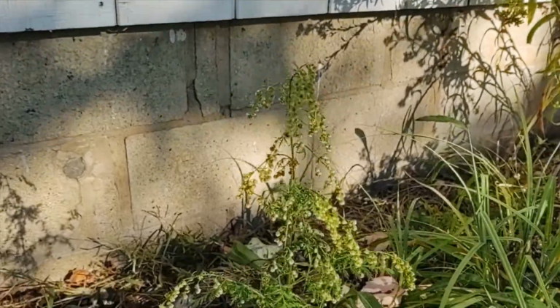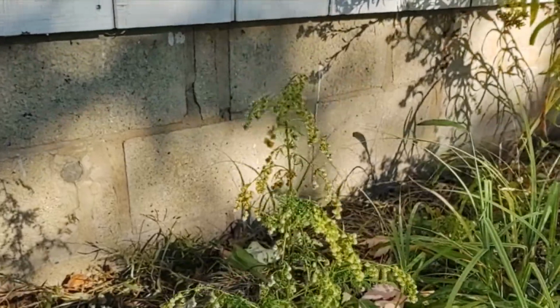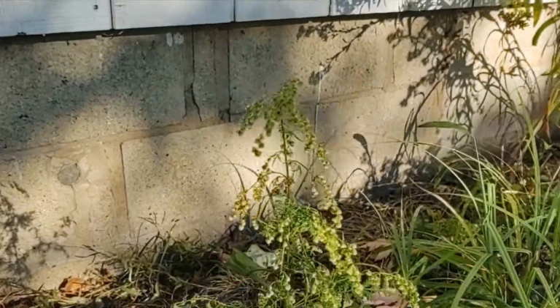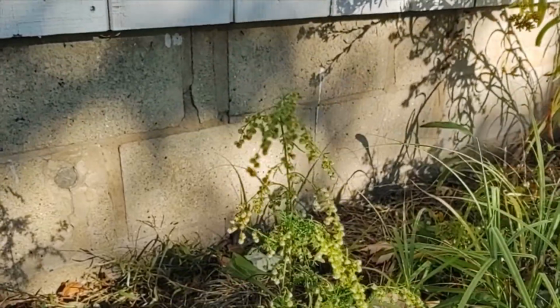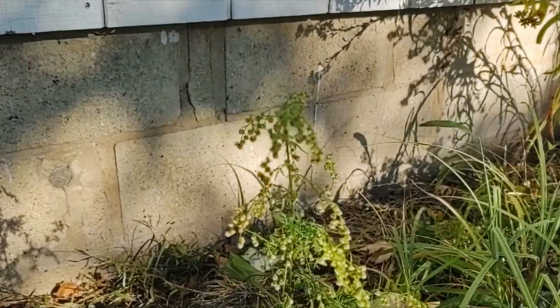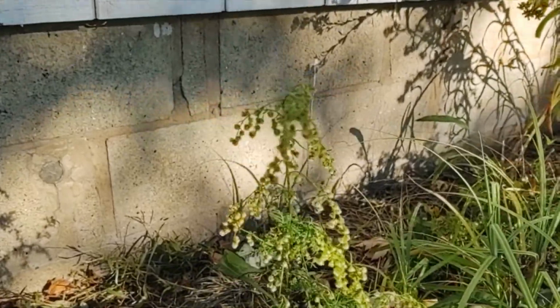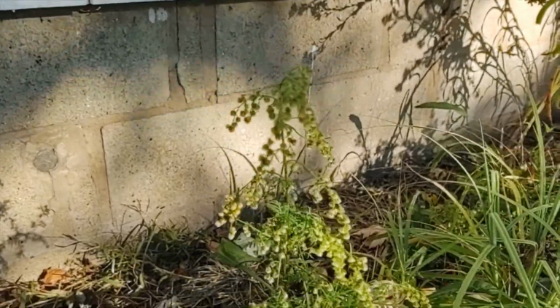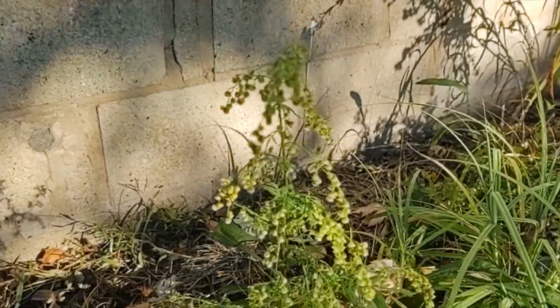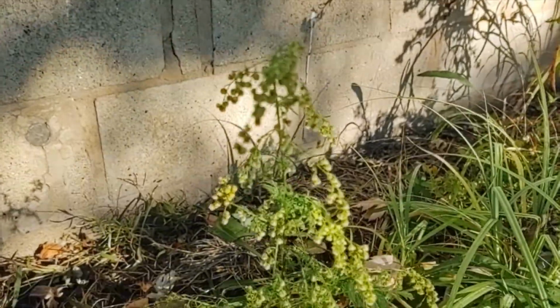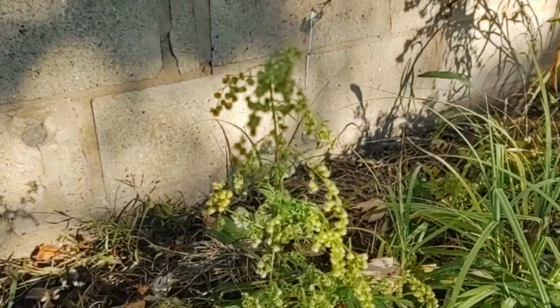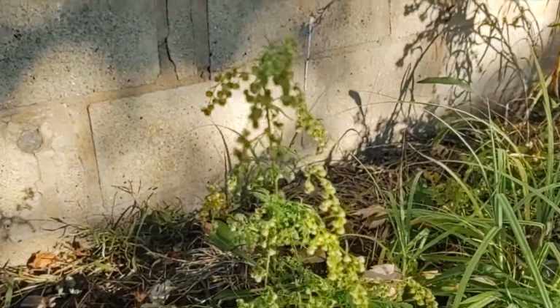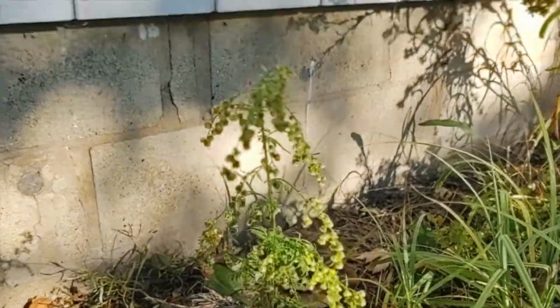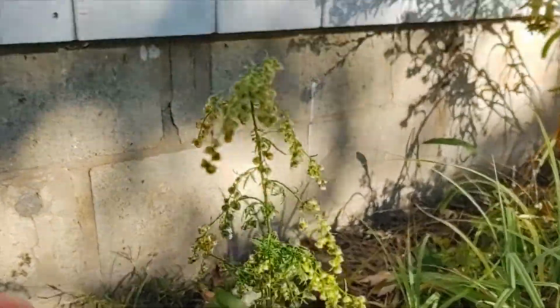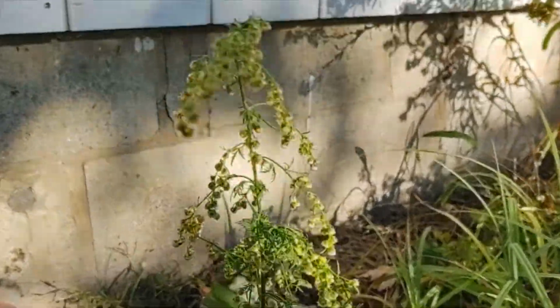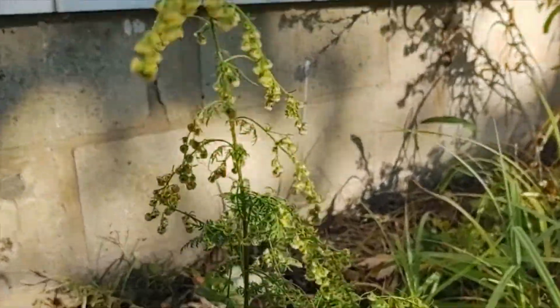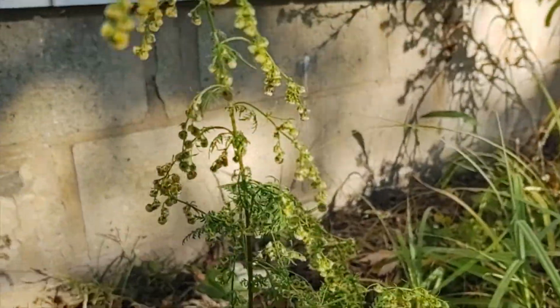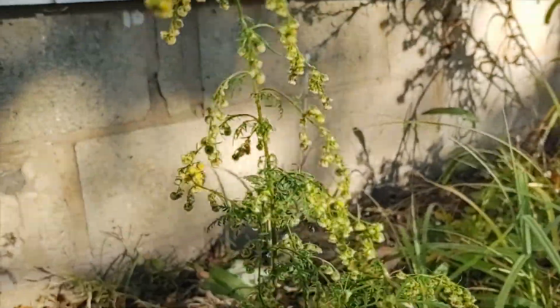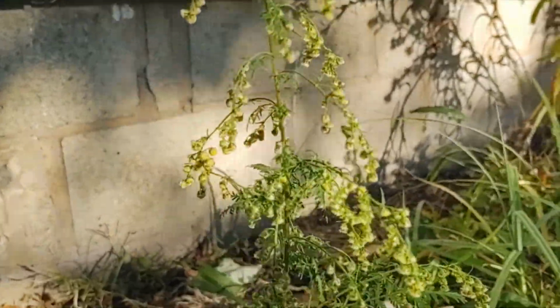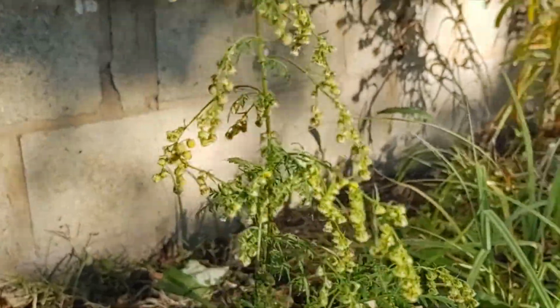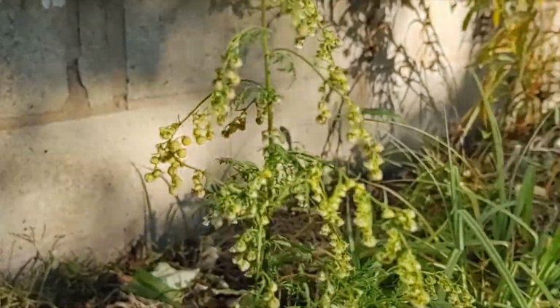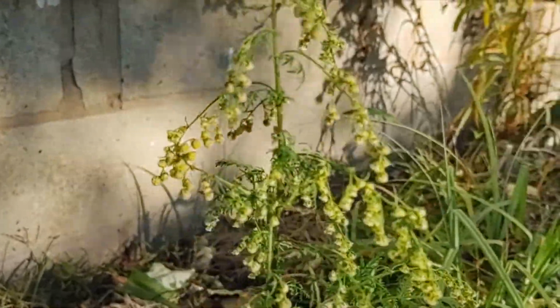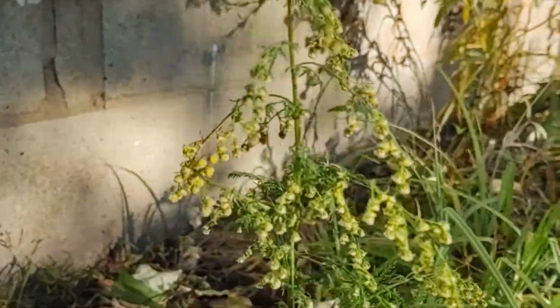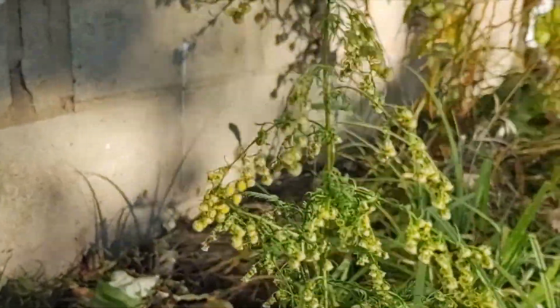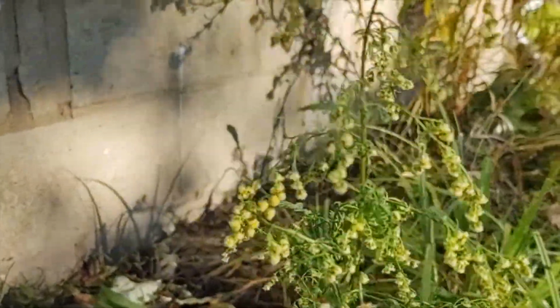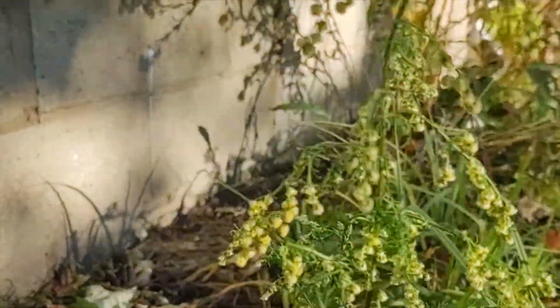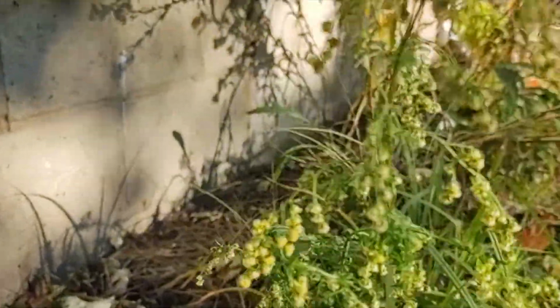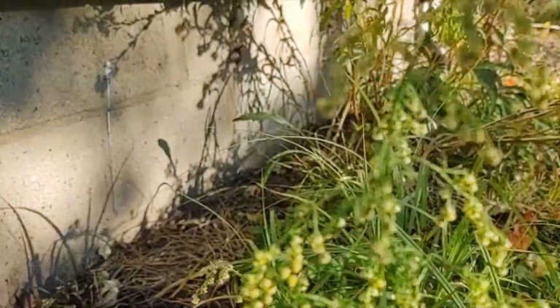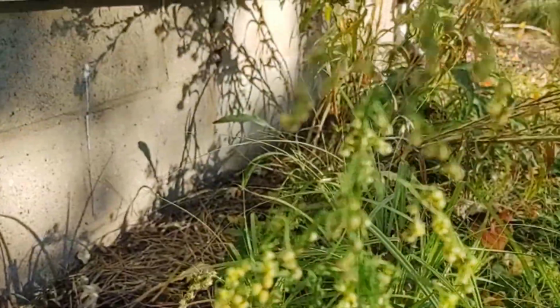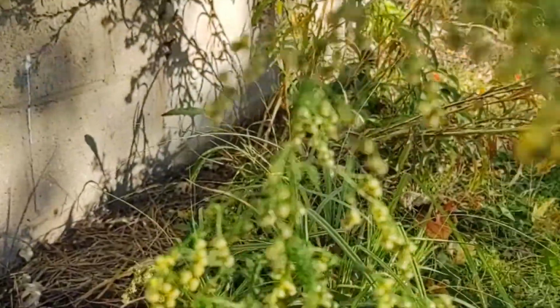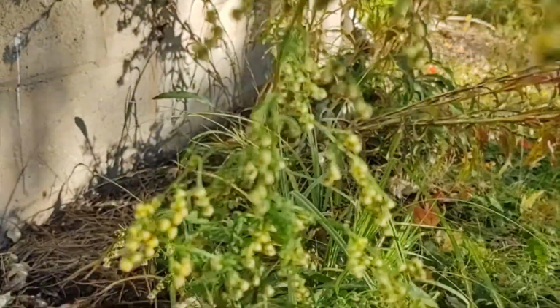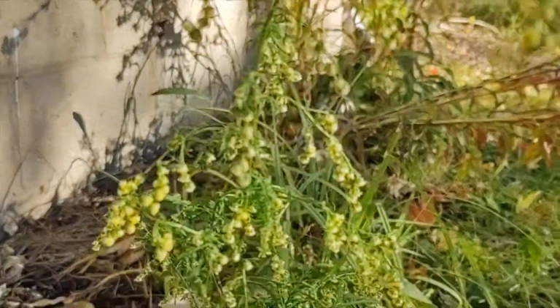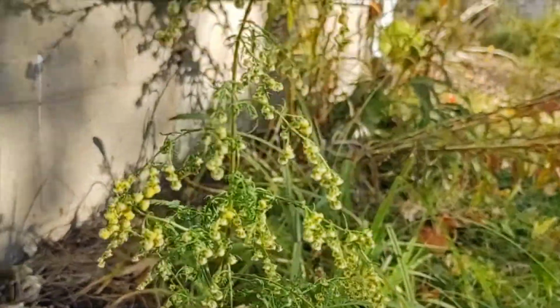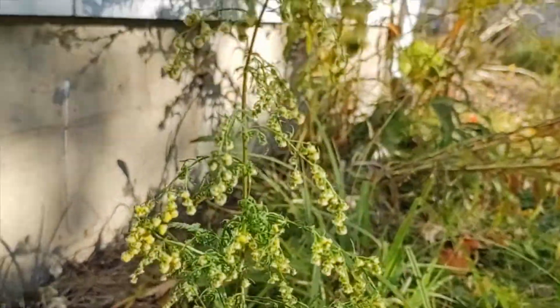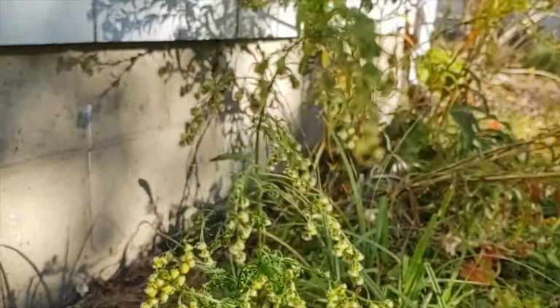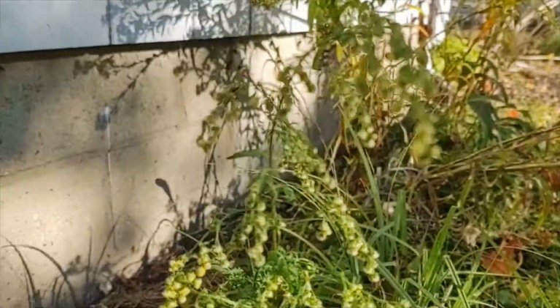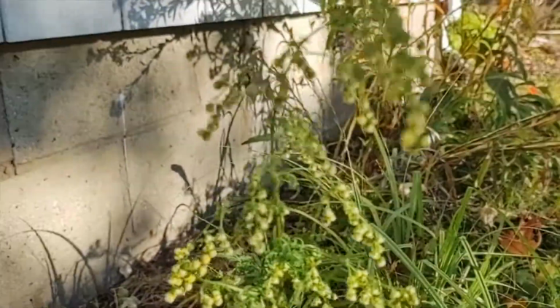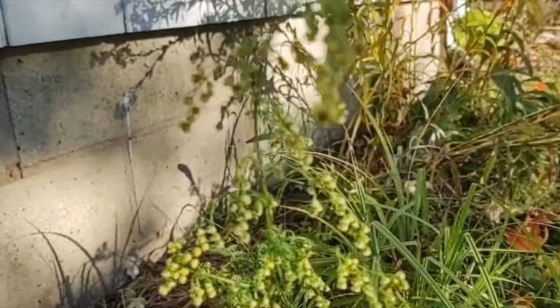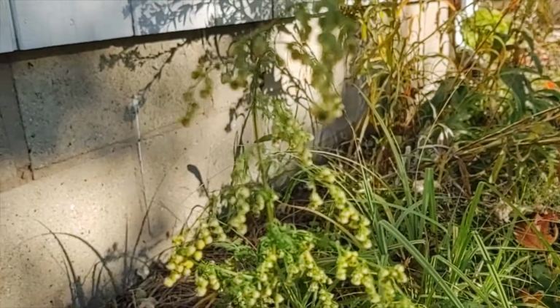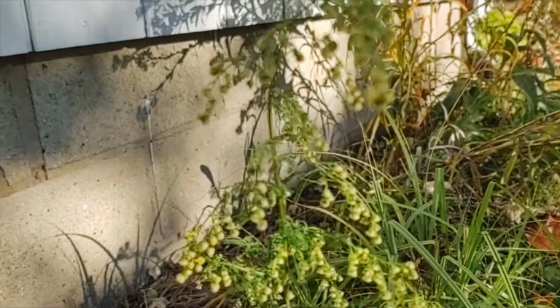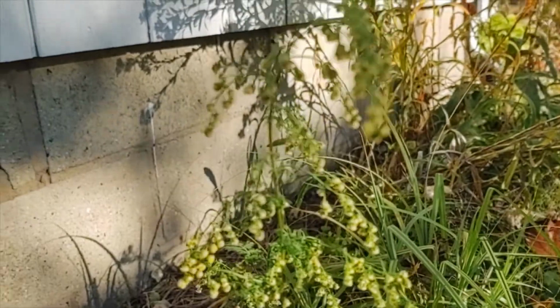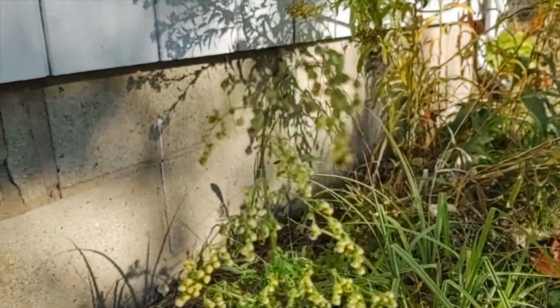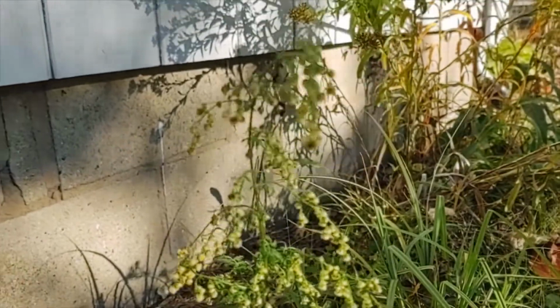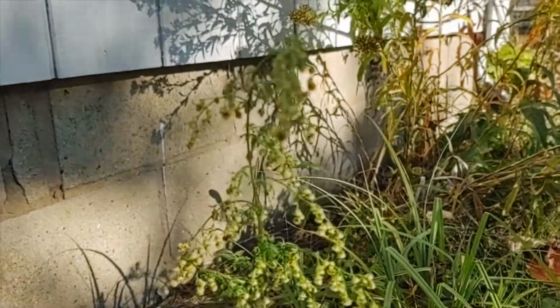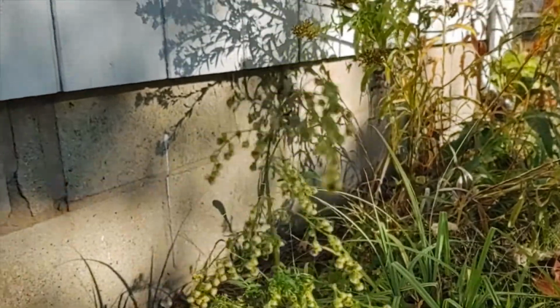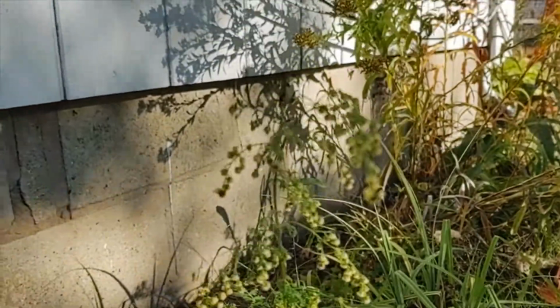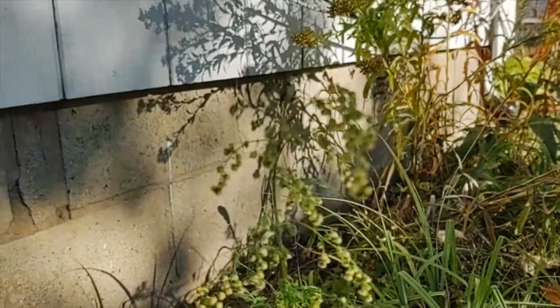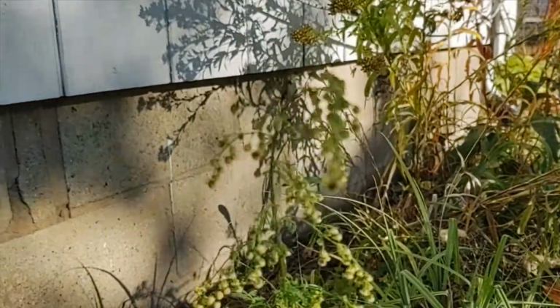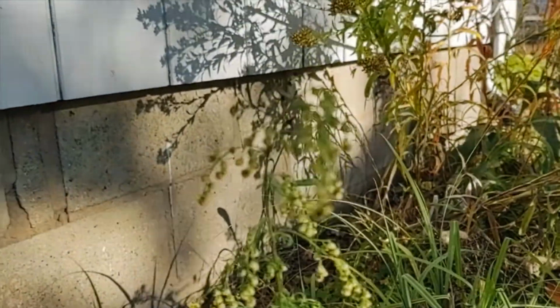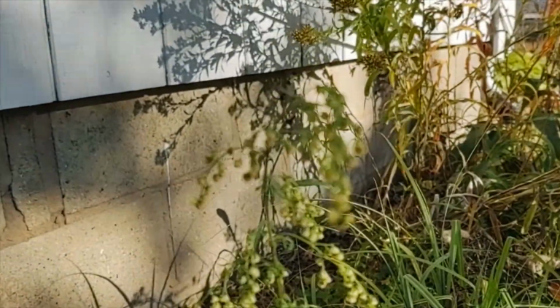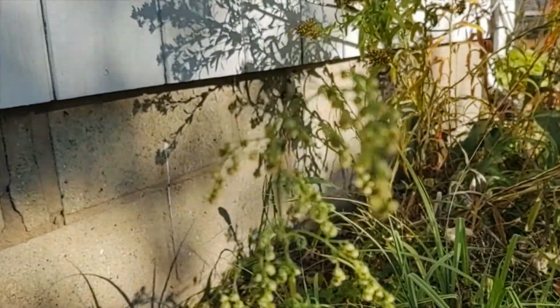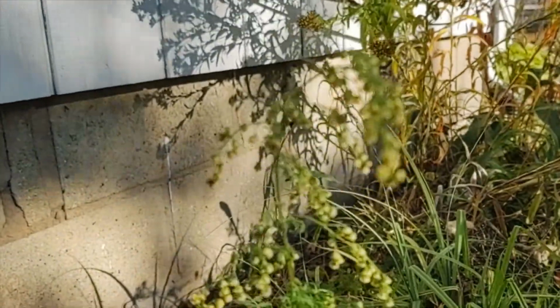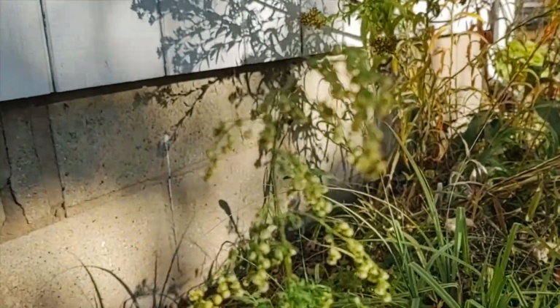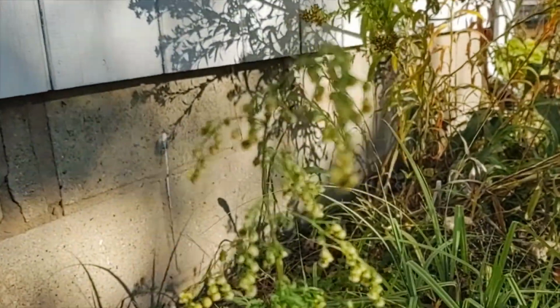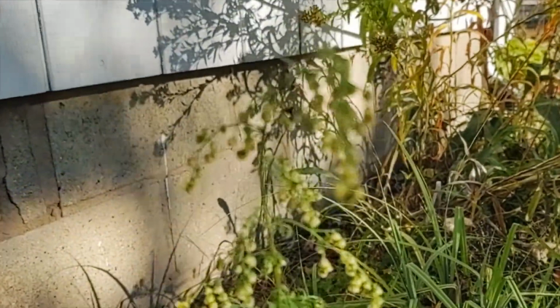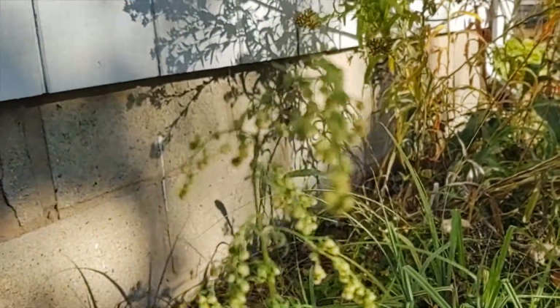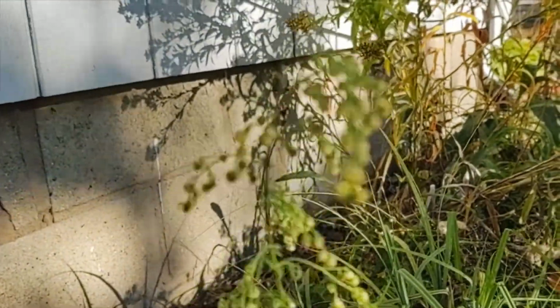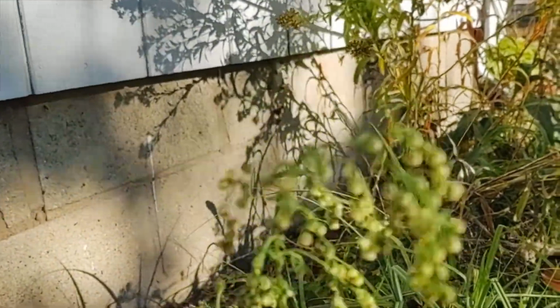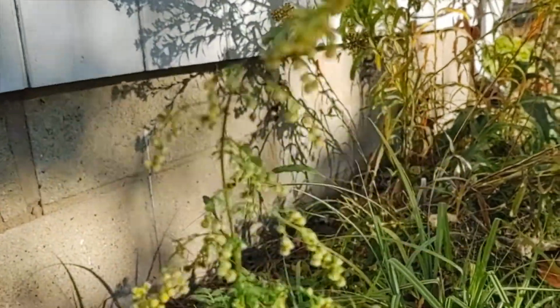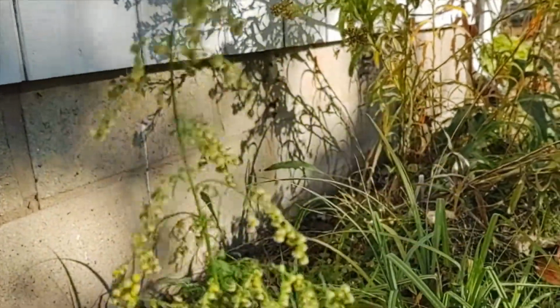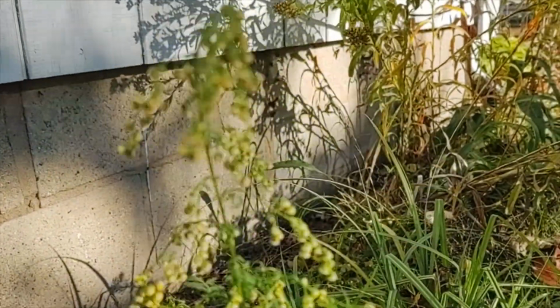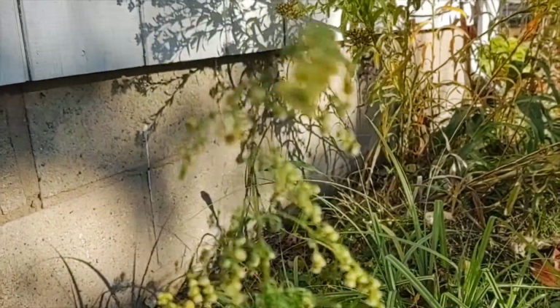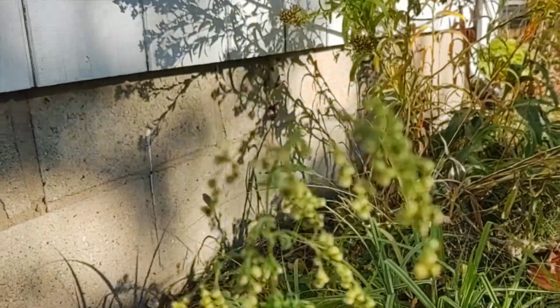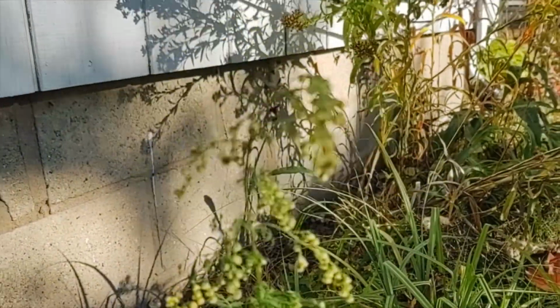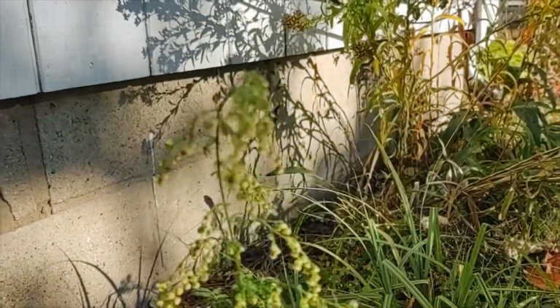So we haven't done a video in a while. I saw this guy in my yard and thought we'd cover it if we can focus here, using my phone instead of my camera.